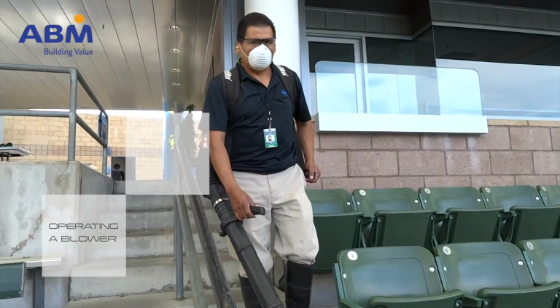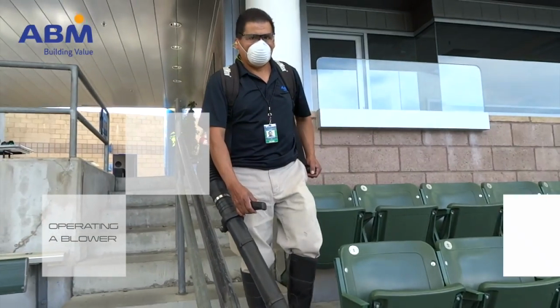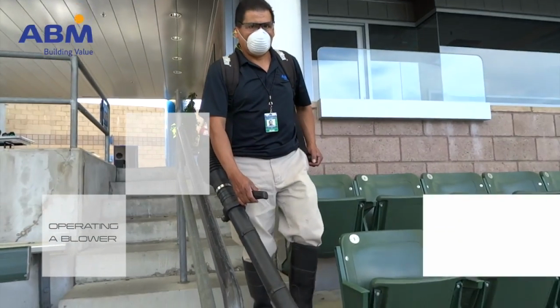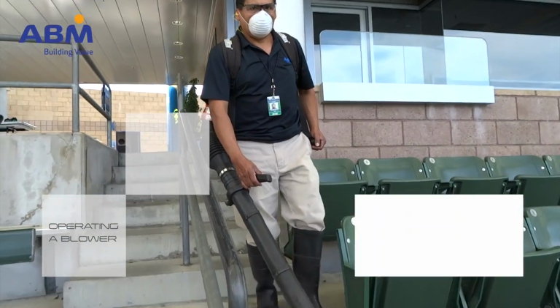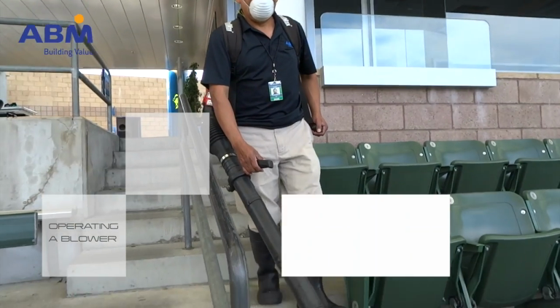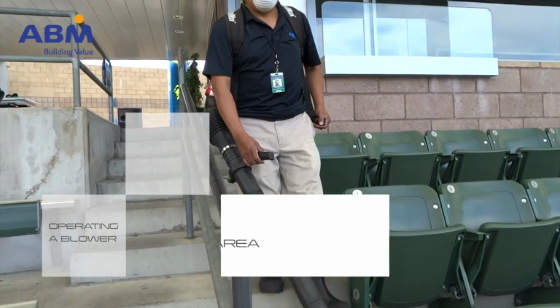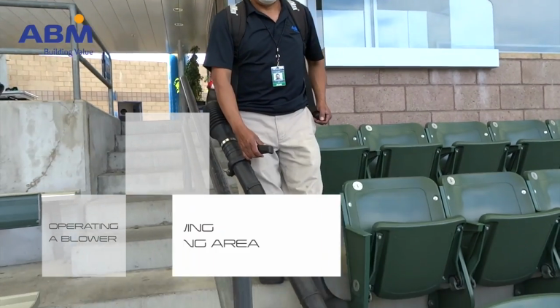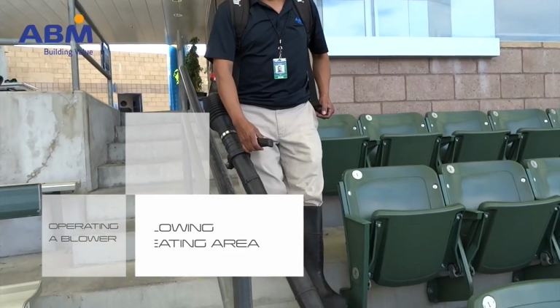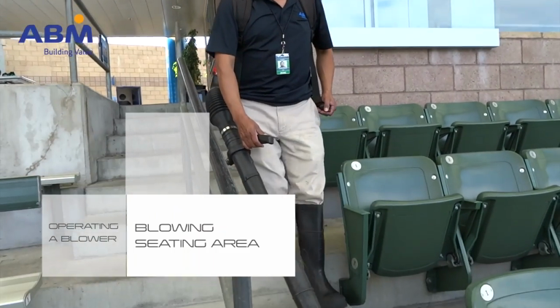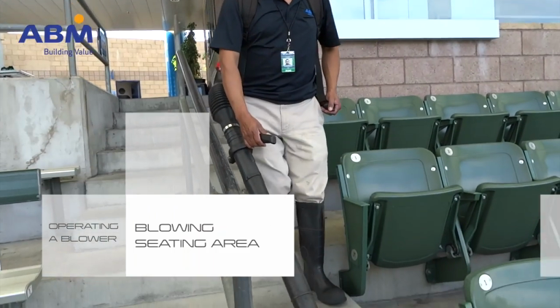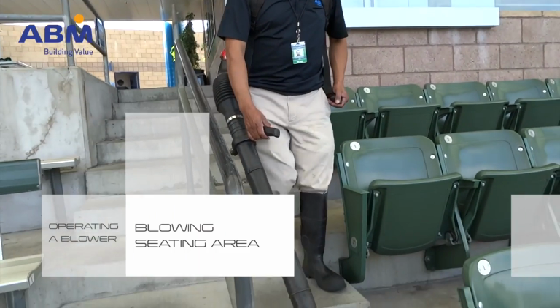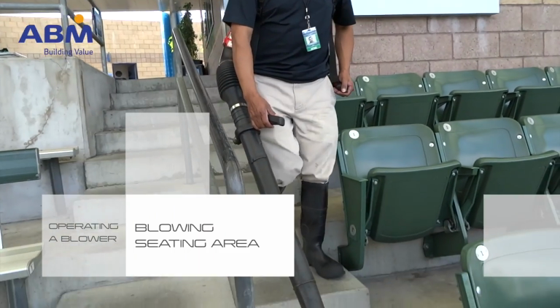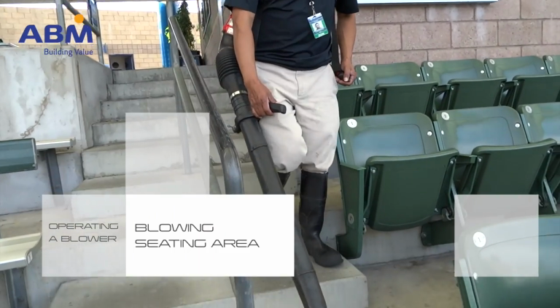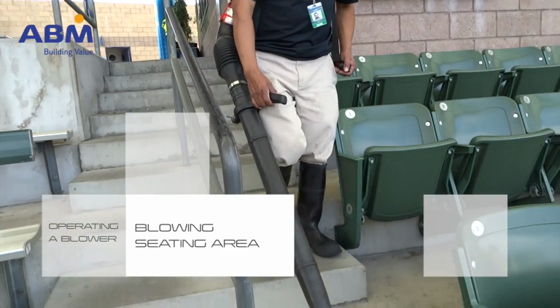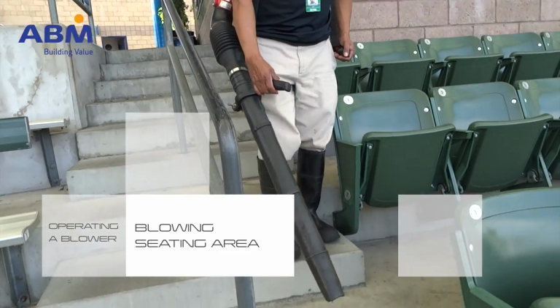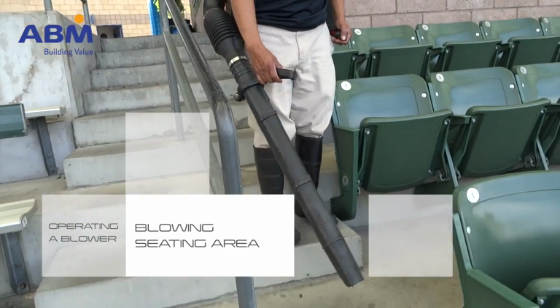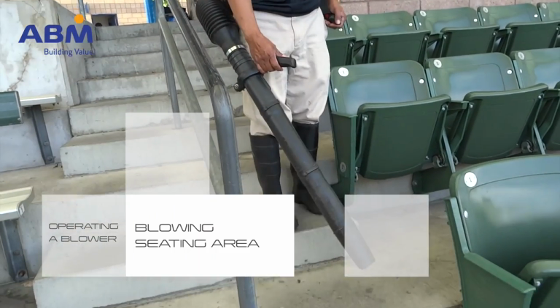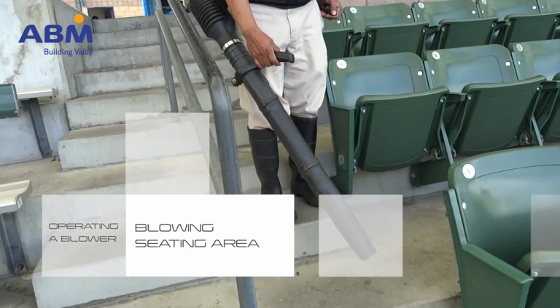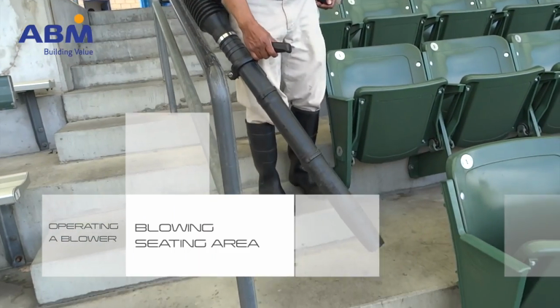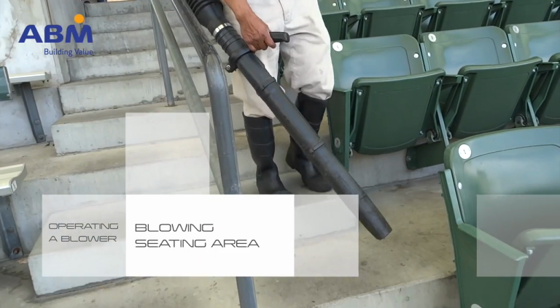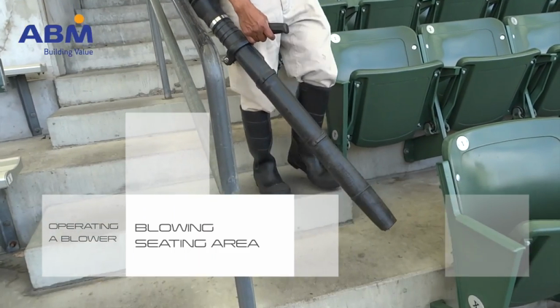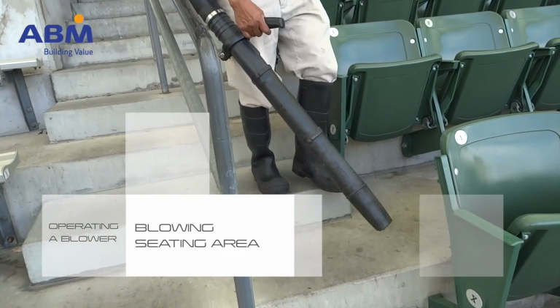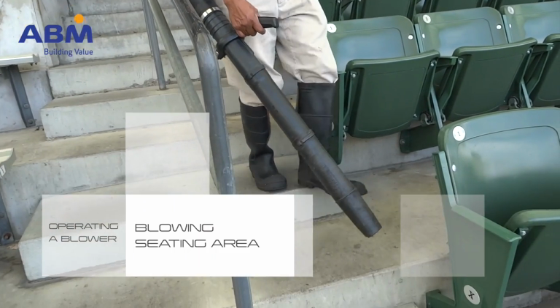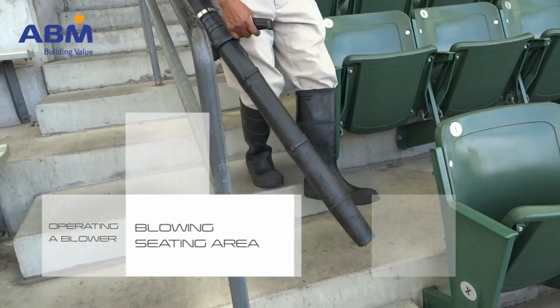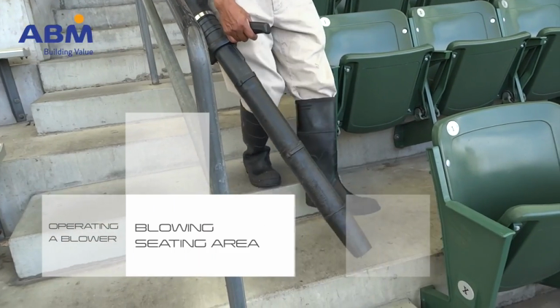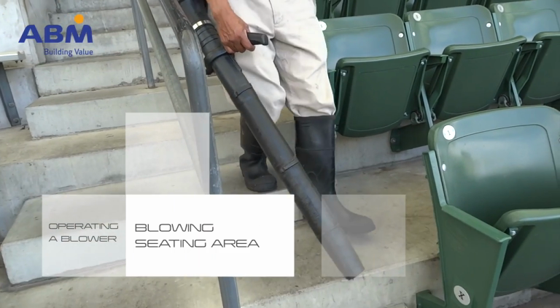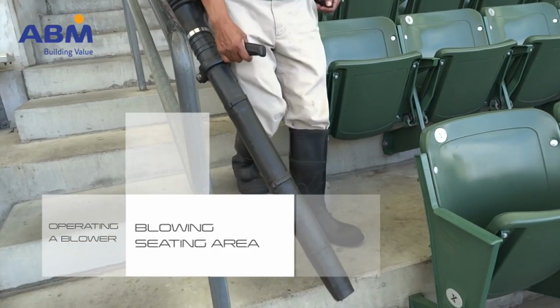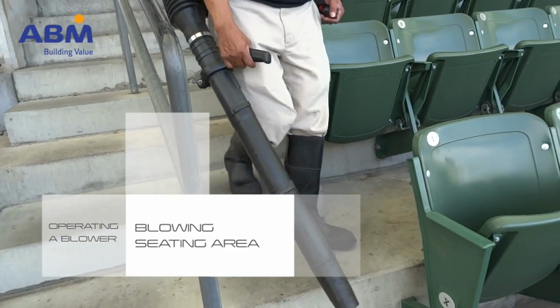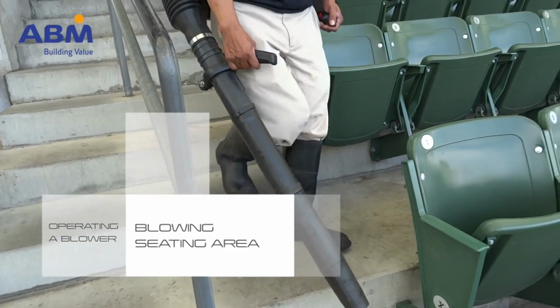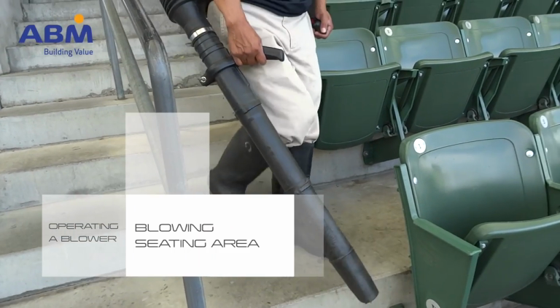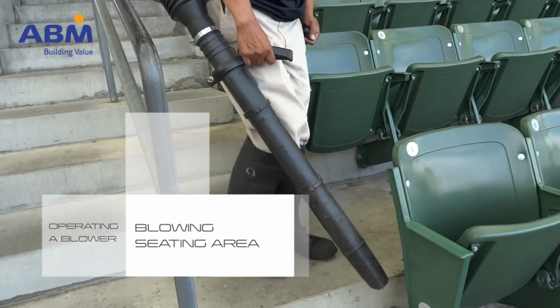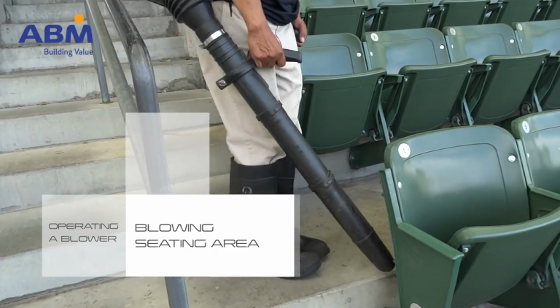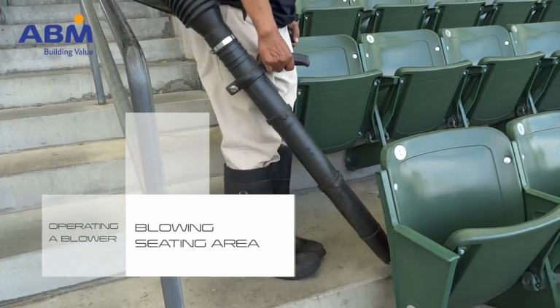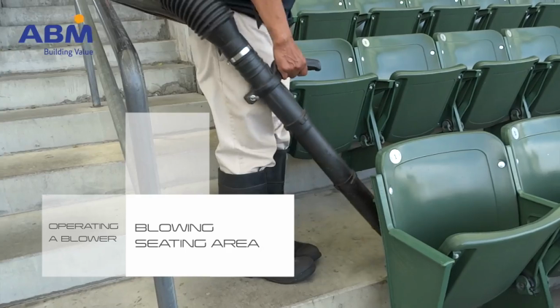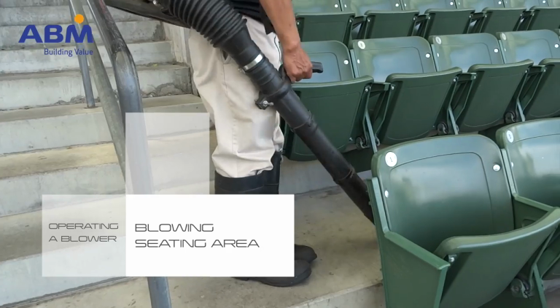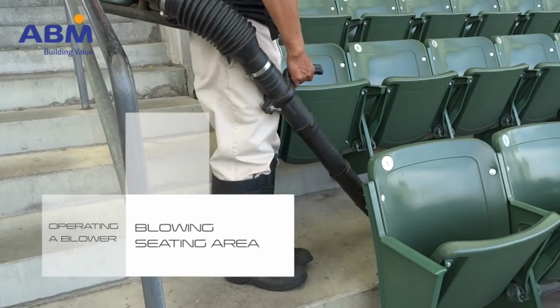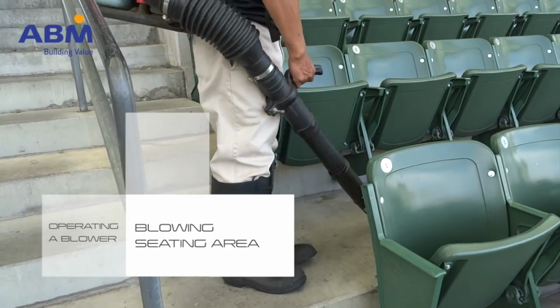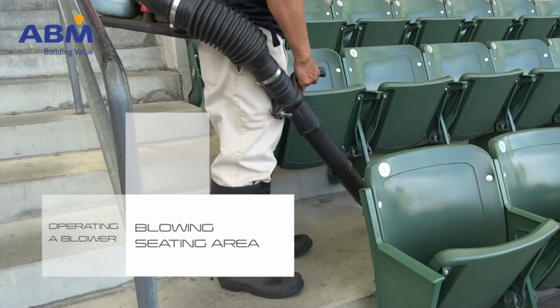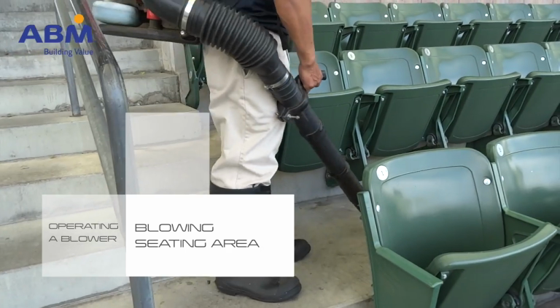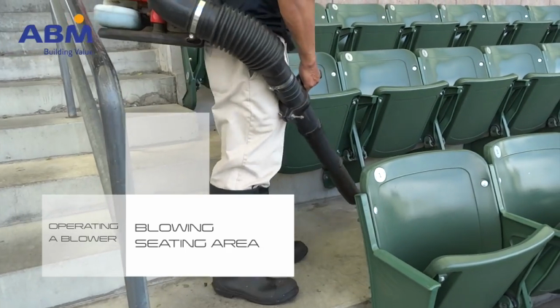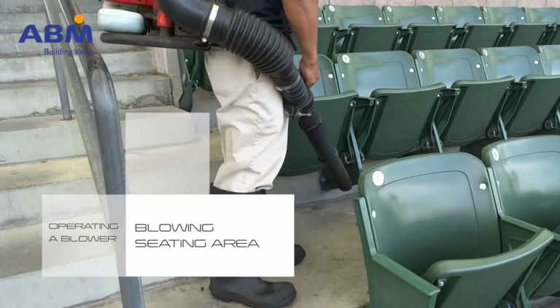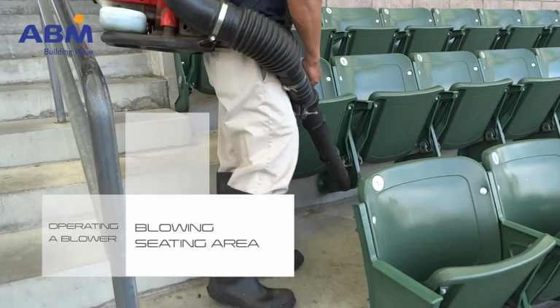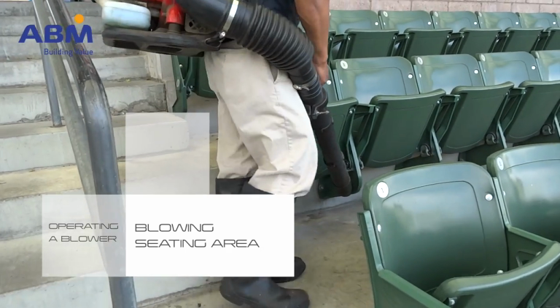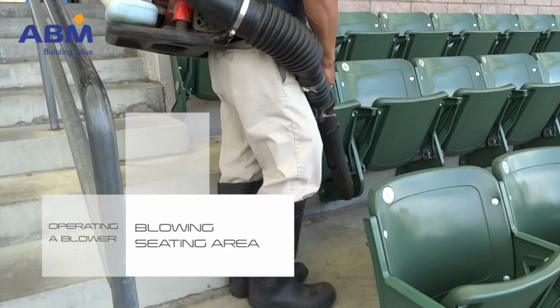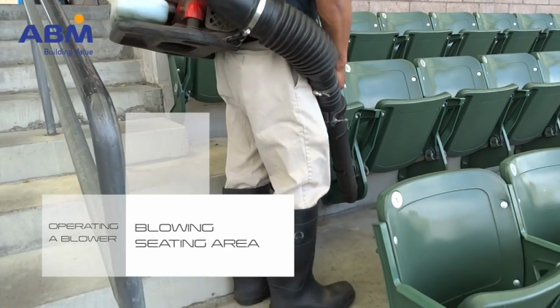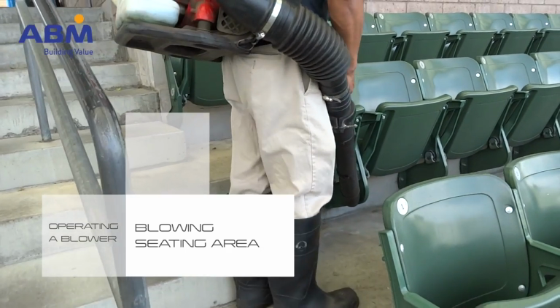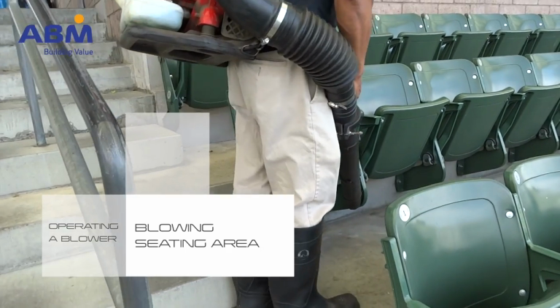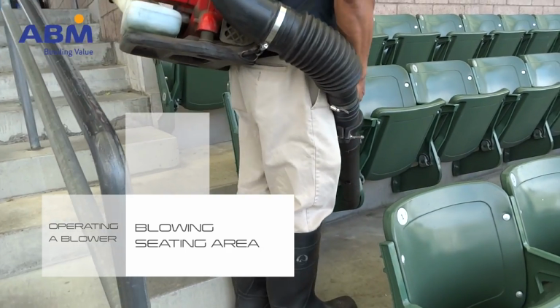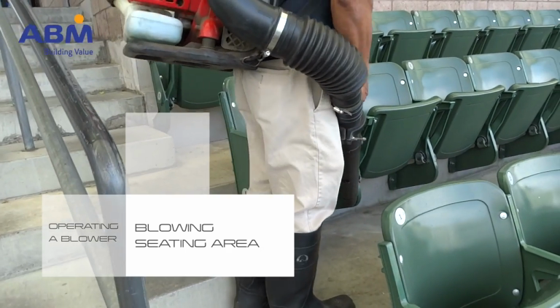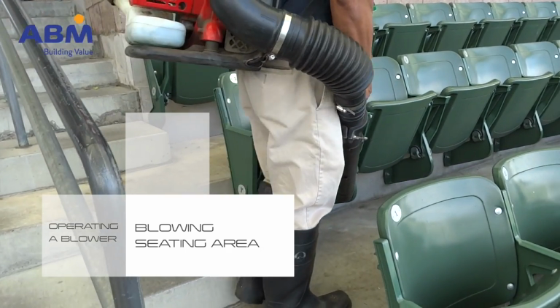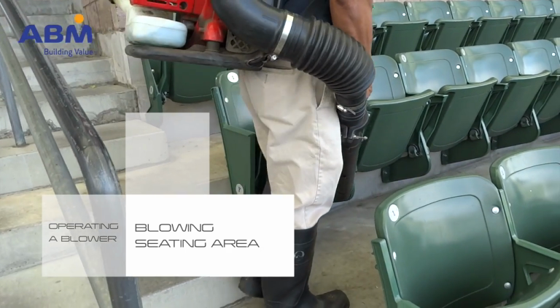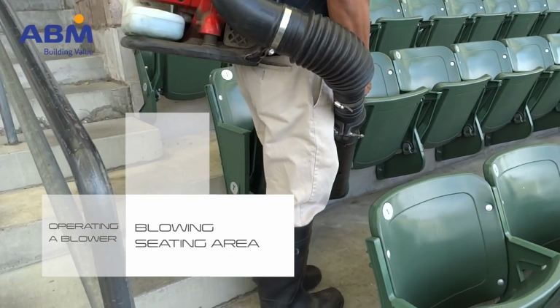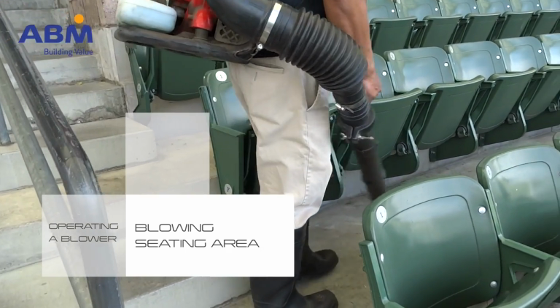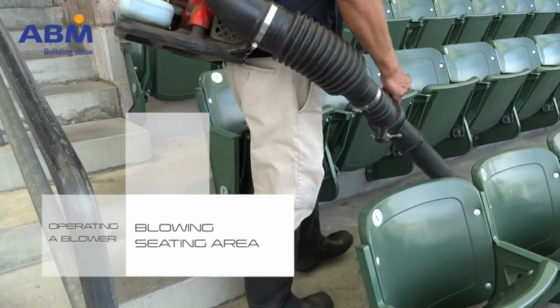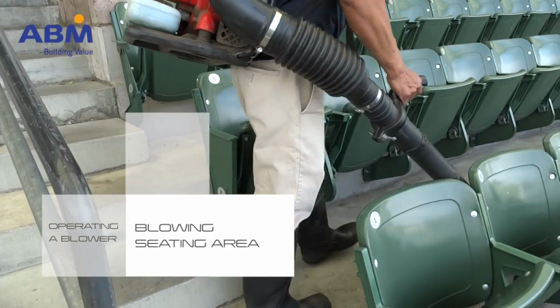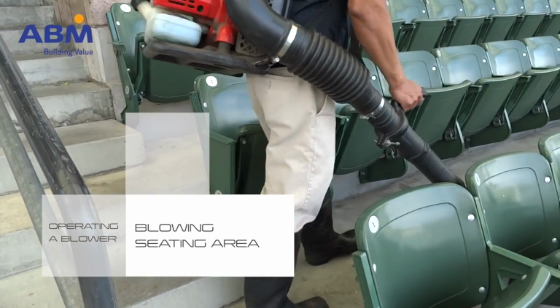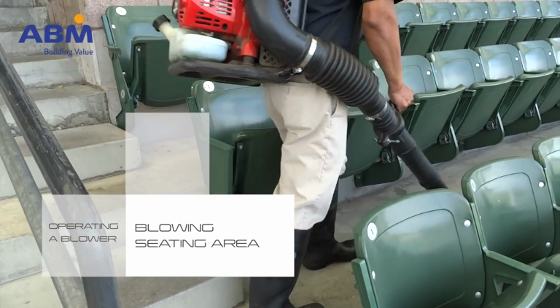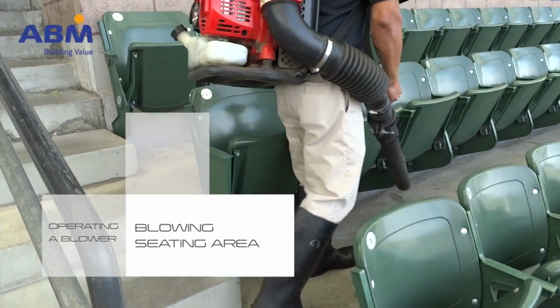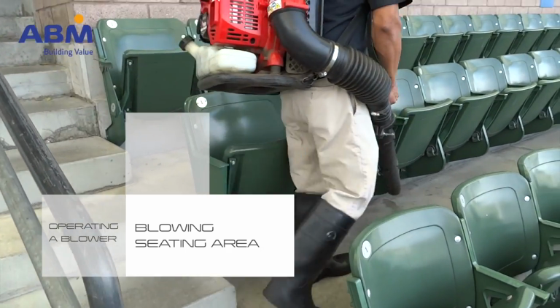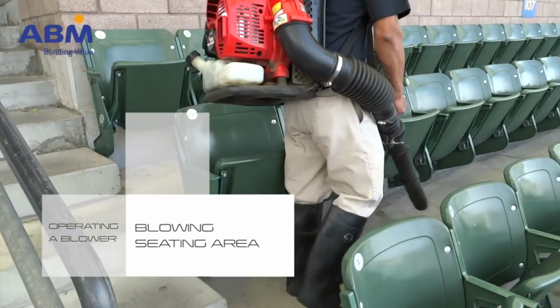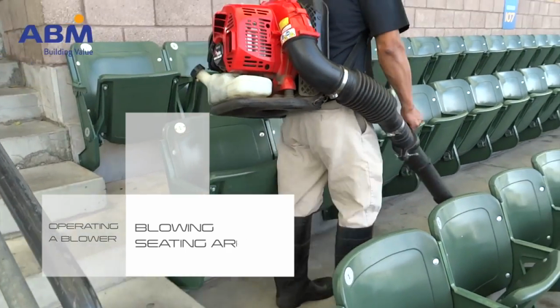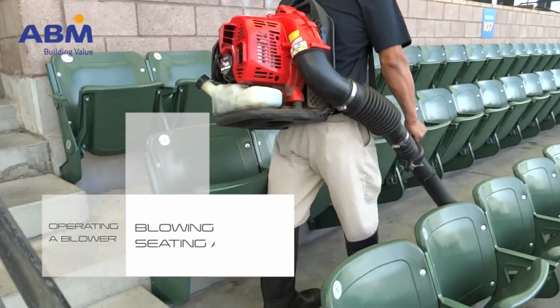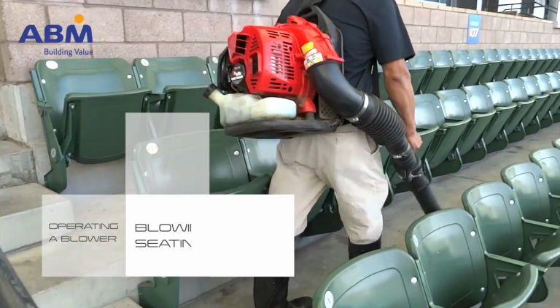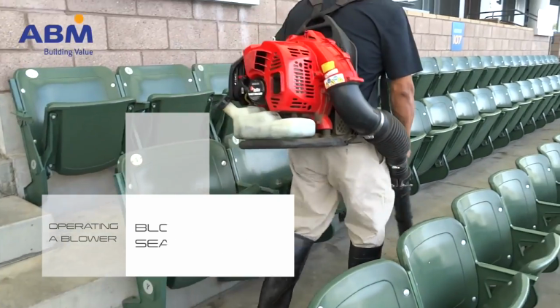Once you reach the end of the aisle, move to the next group of aisles. Watch your step as you use the stairs.